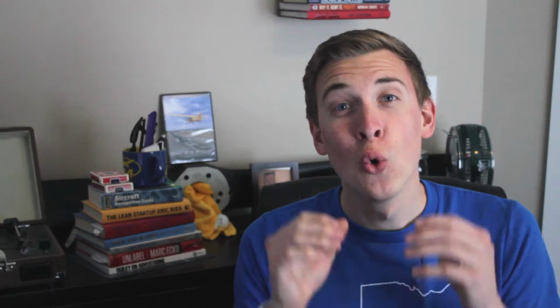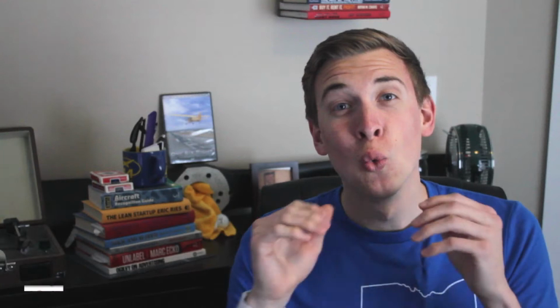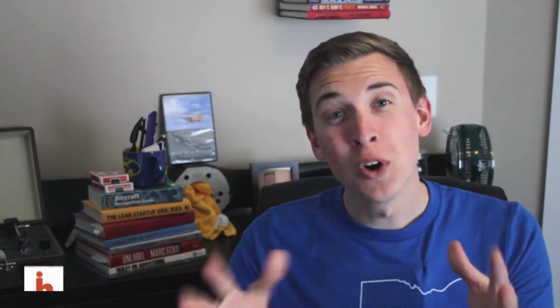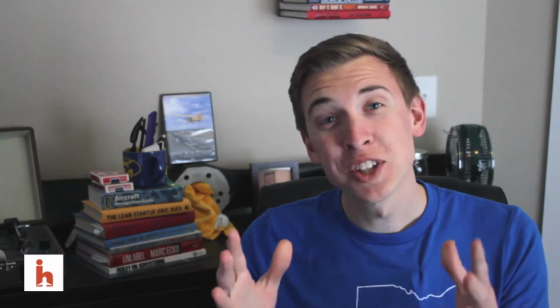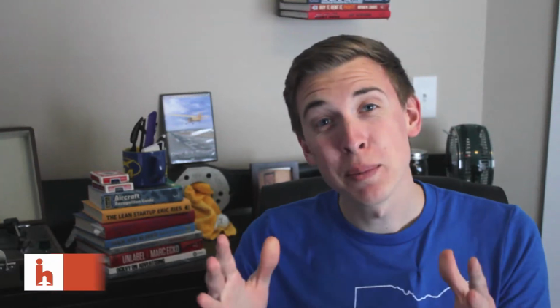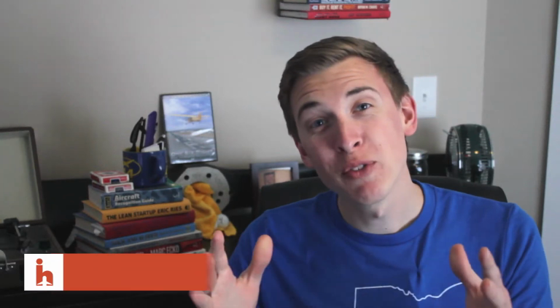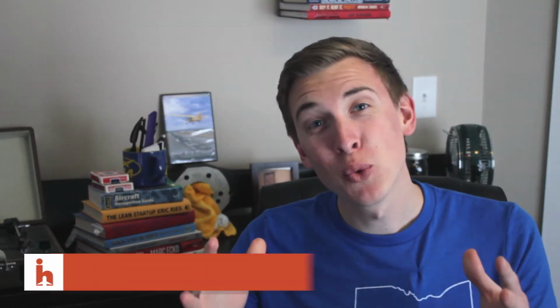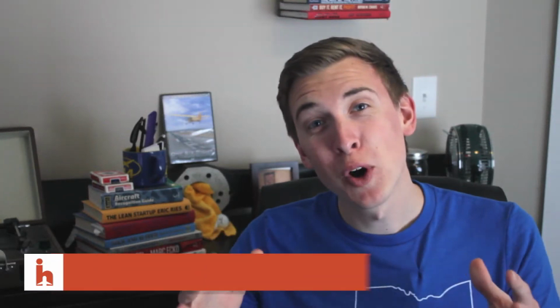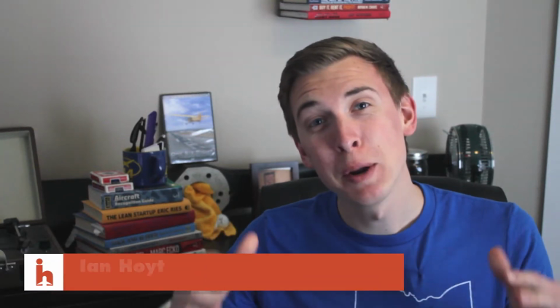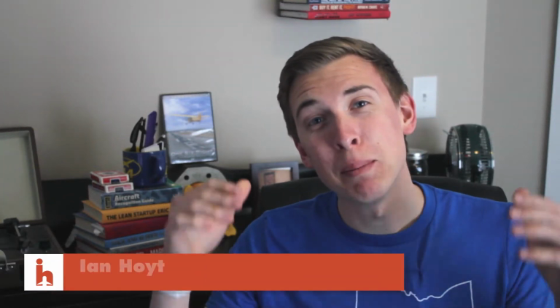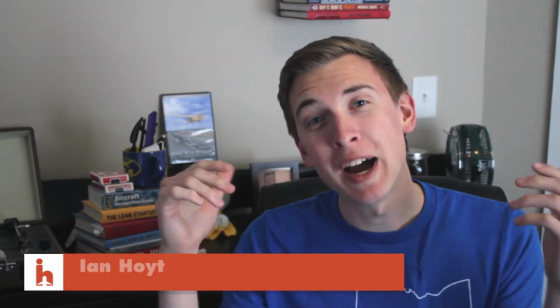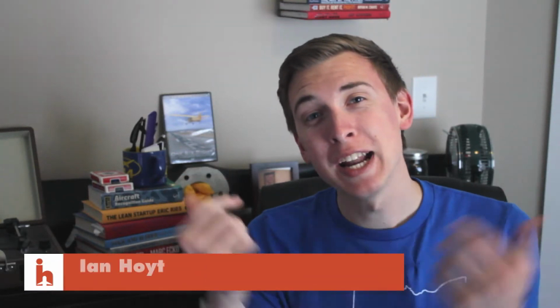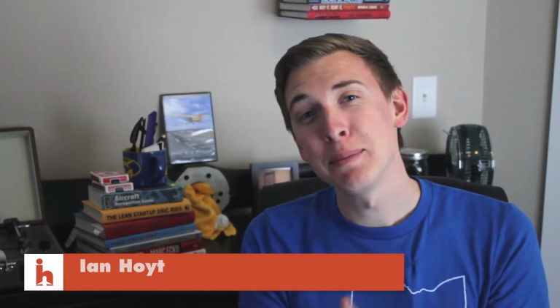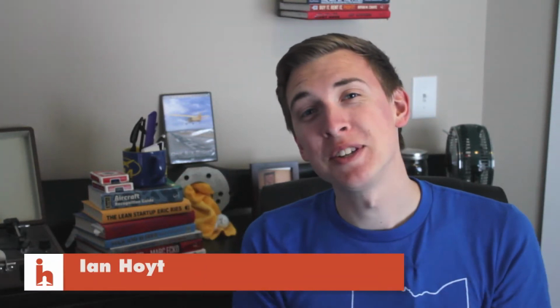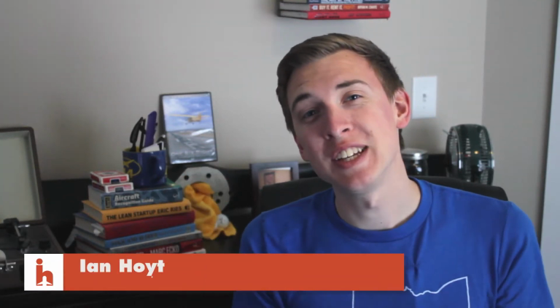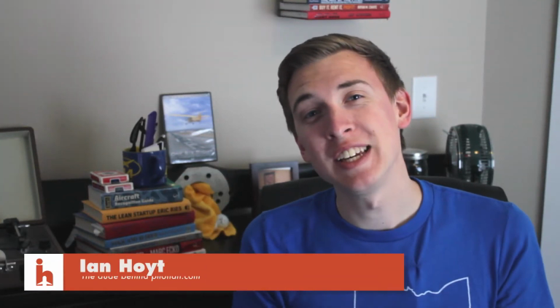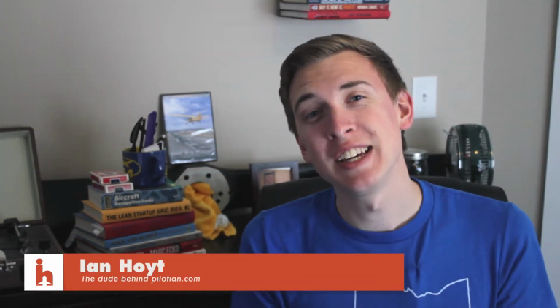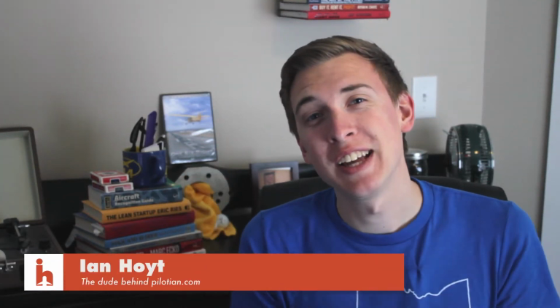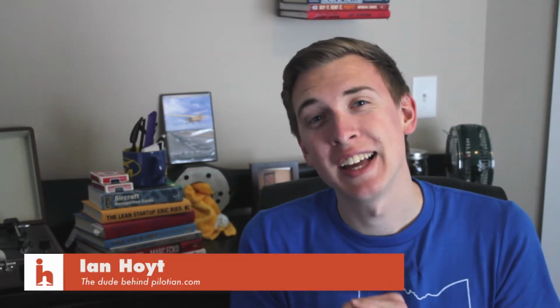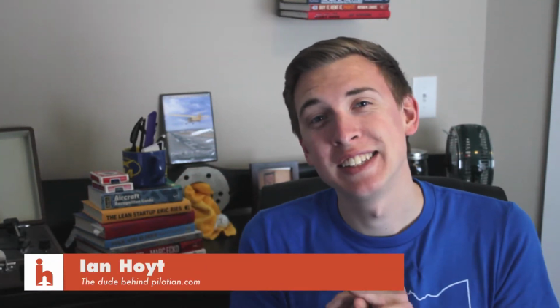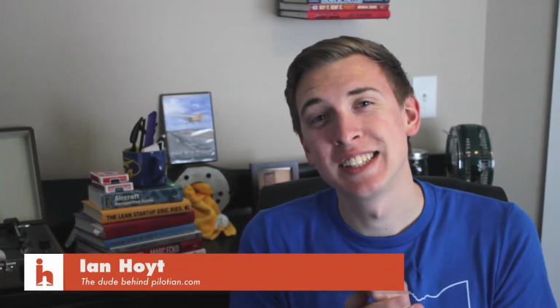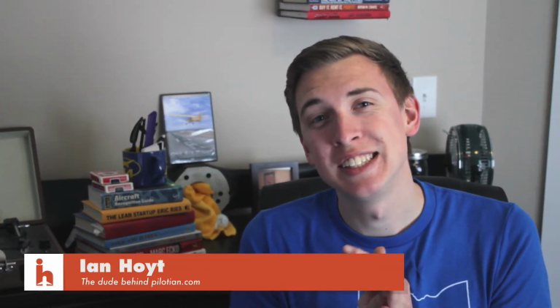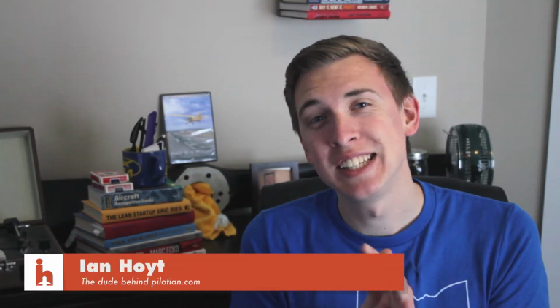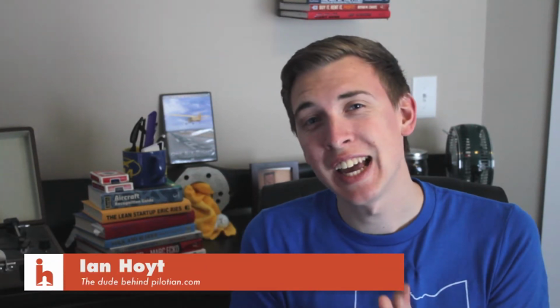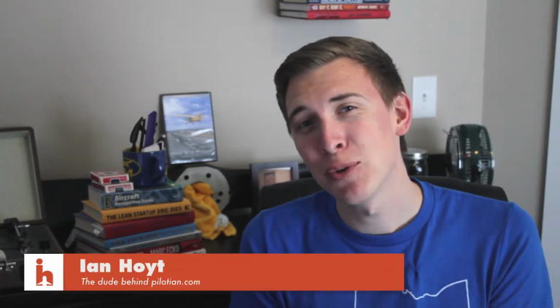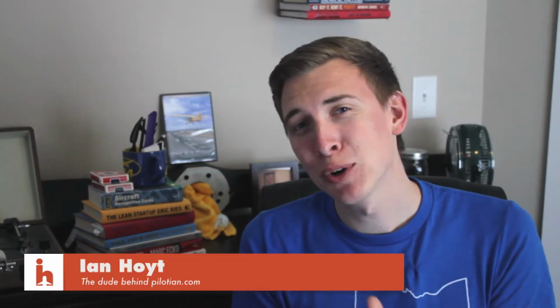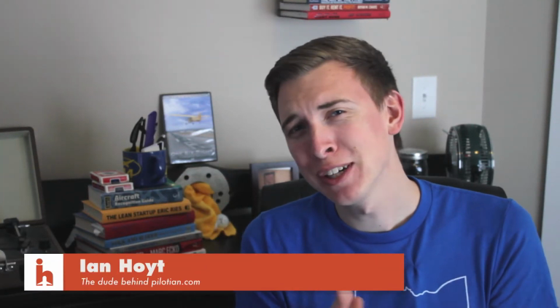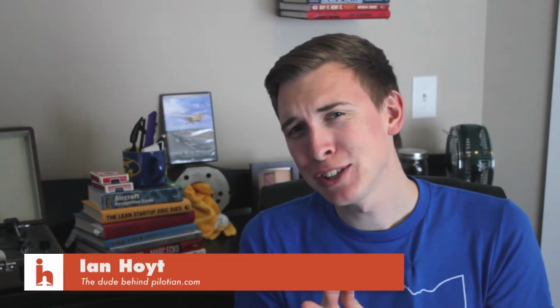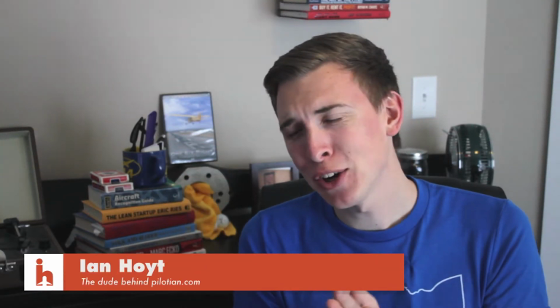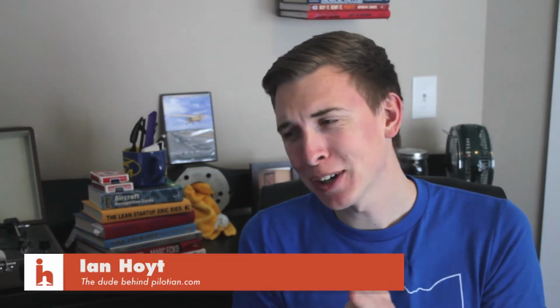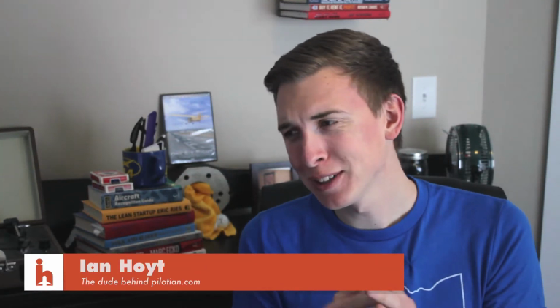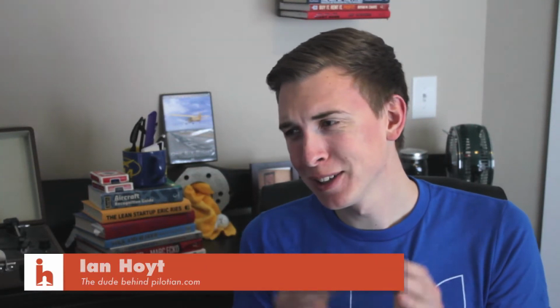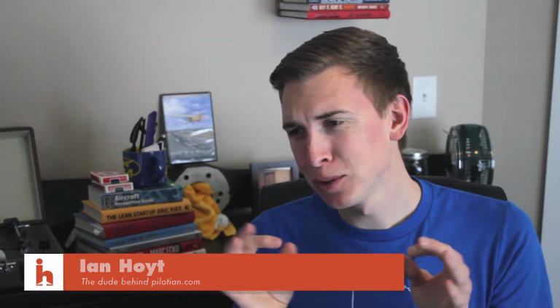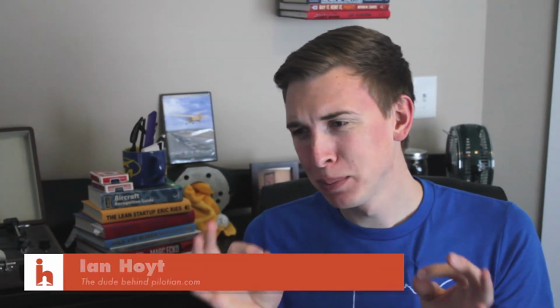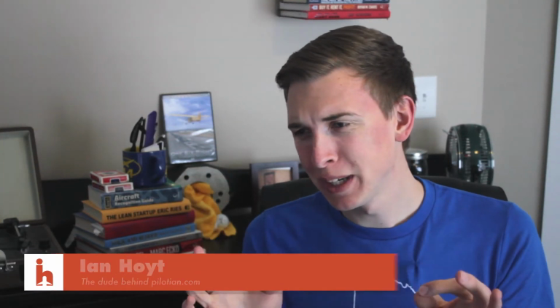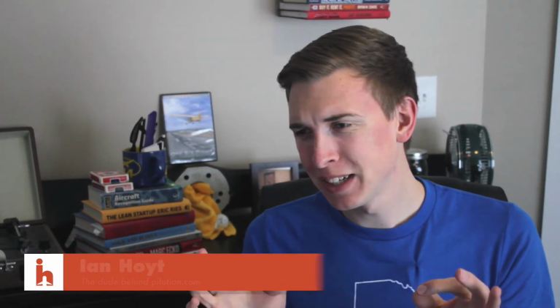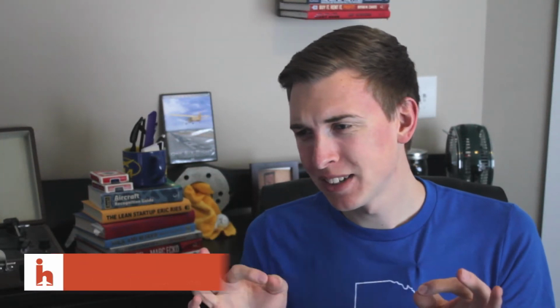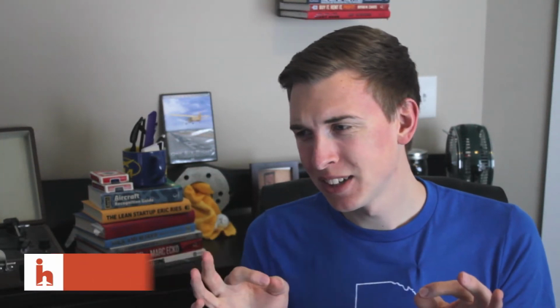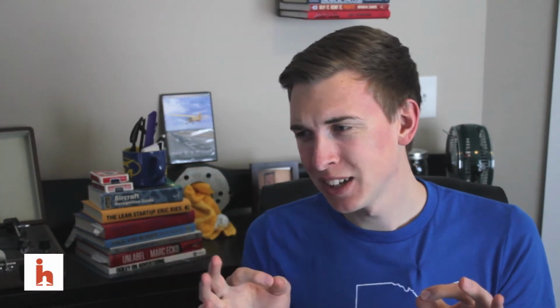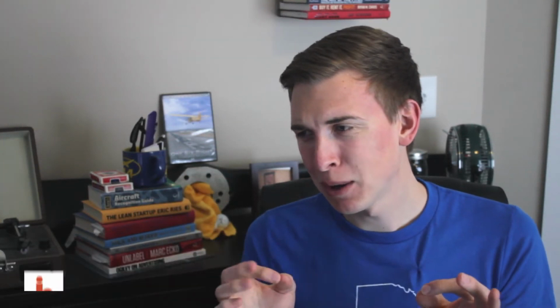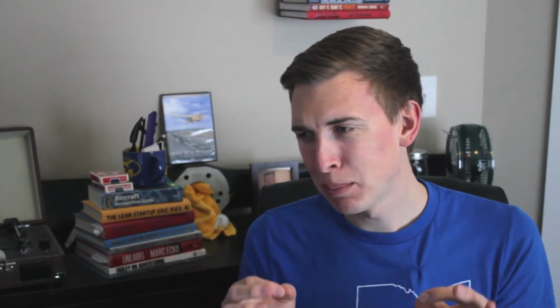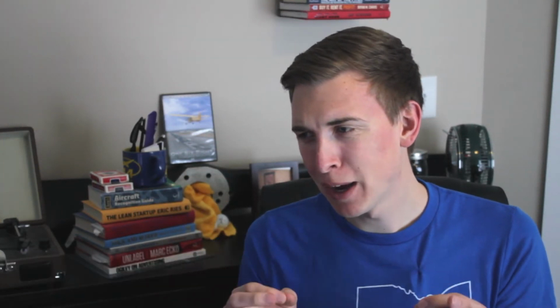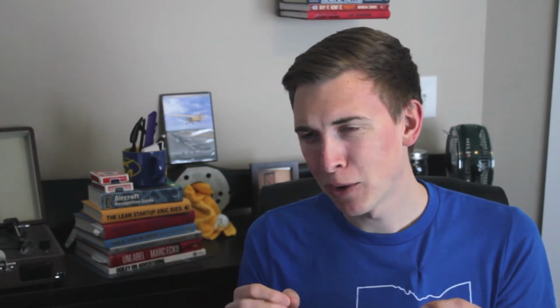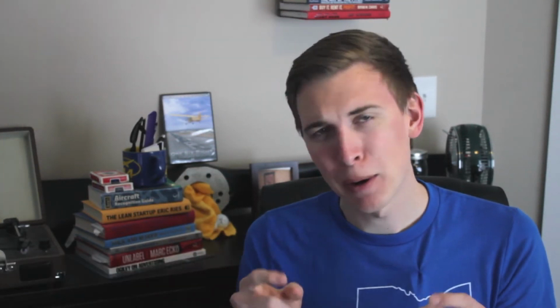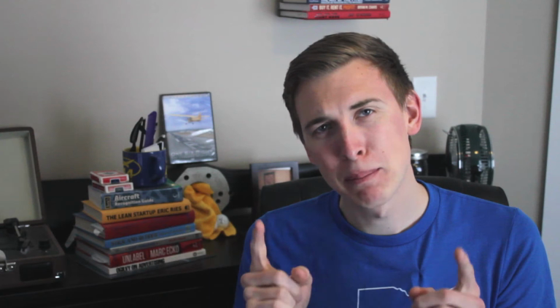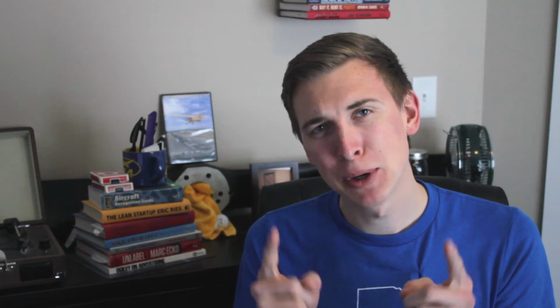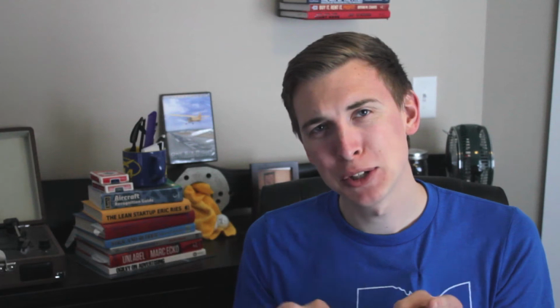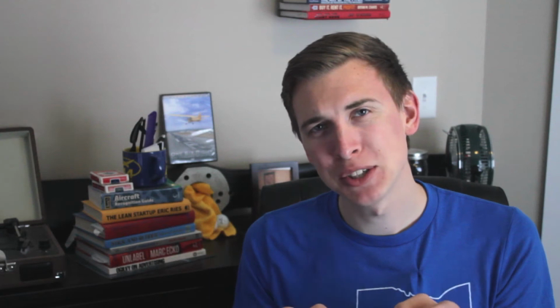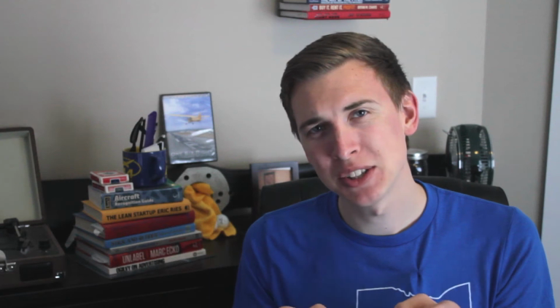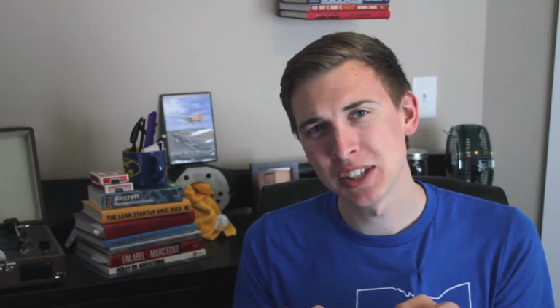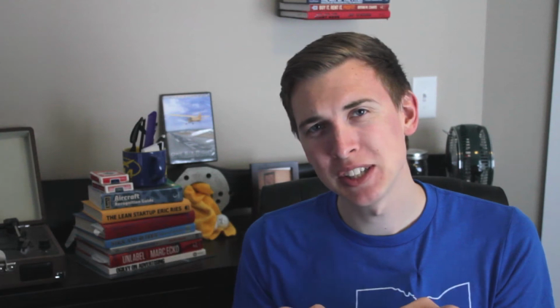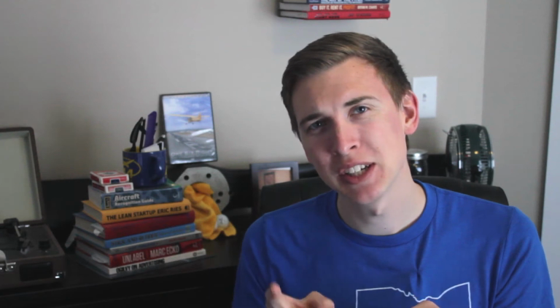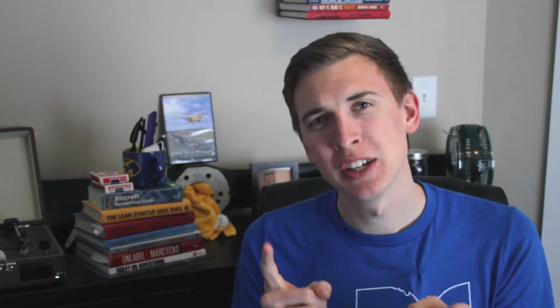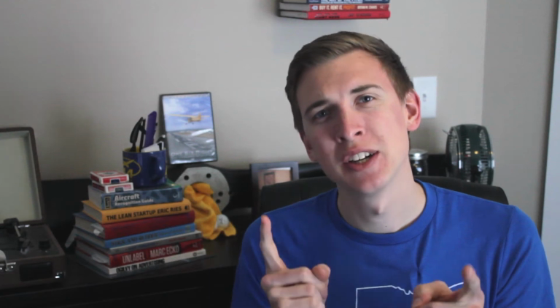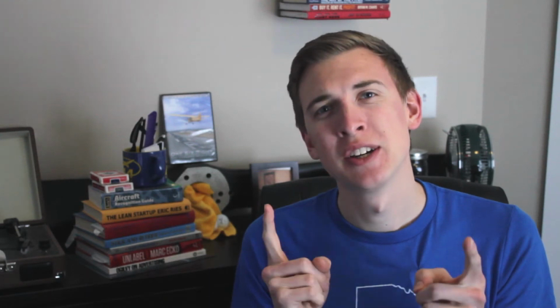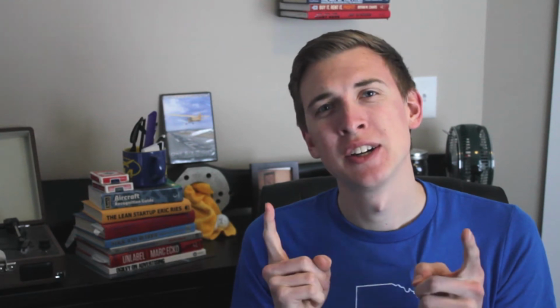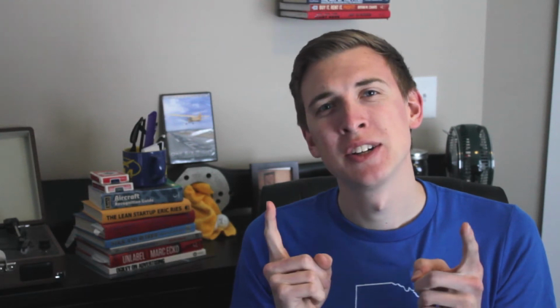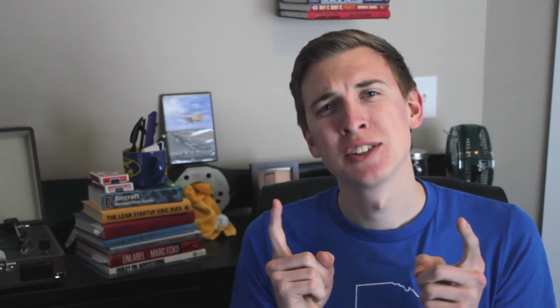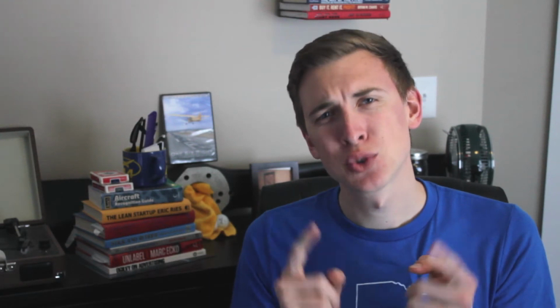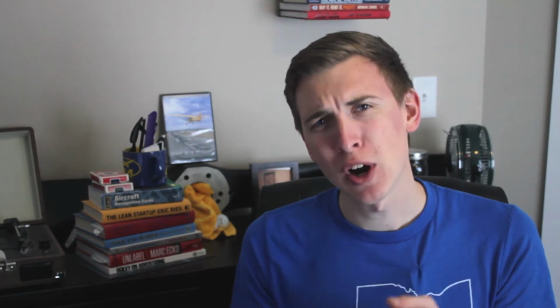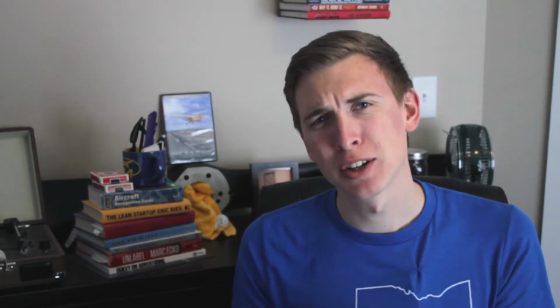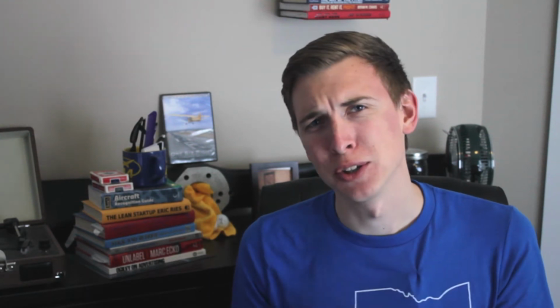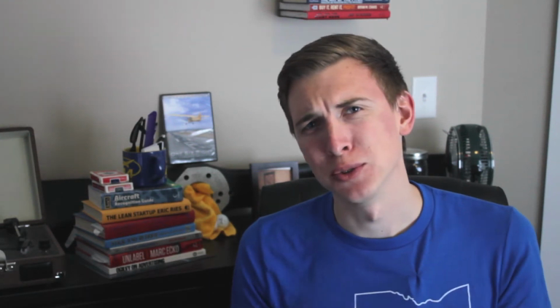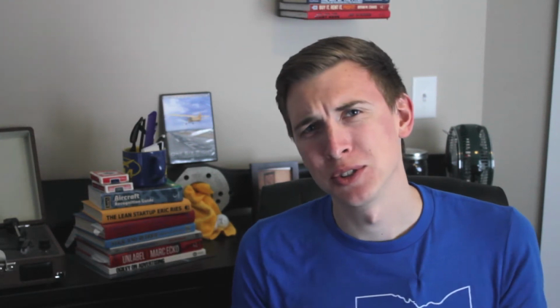What's up everyone? My name is Ian, and today we're going to talk a little bit about emergency squawk codes.